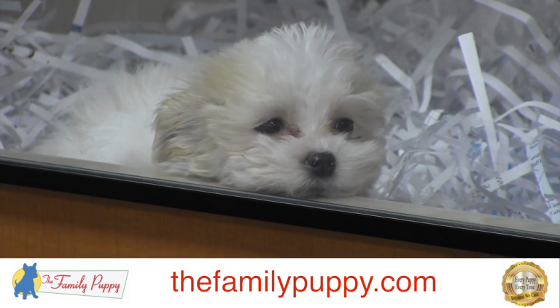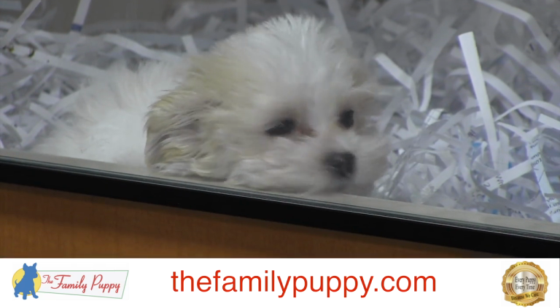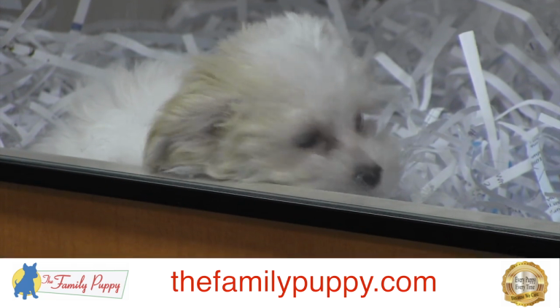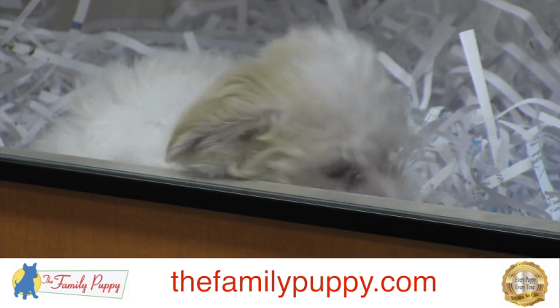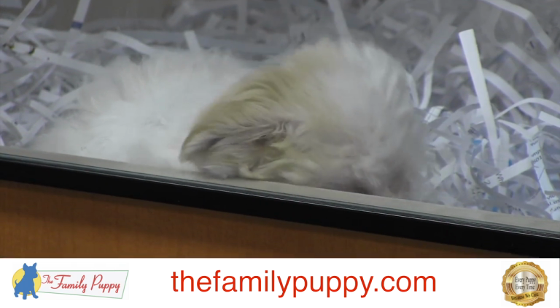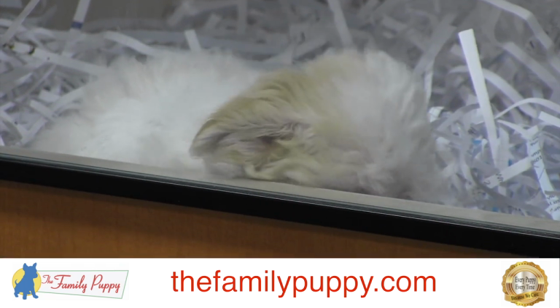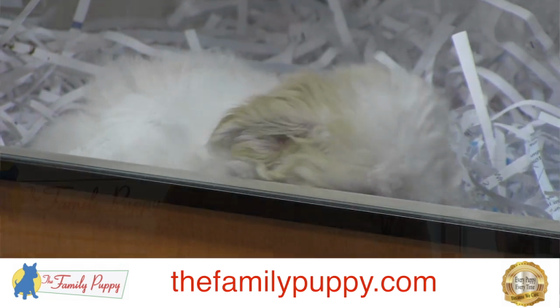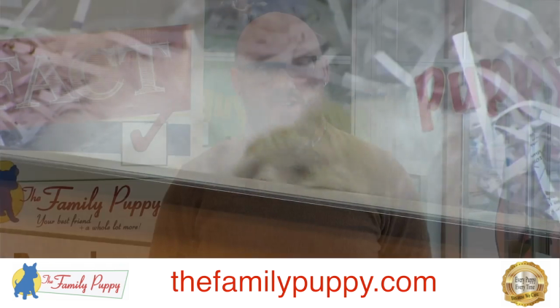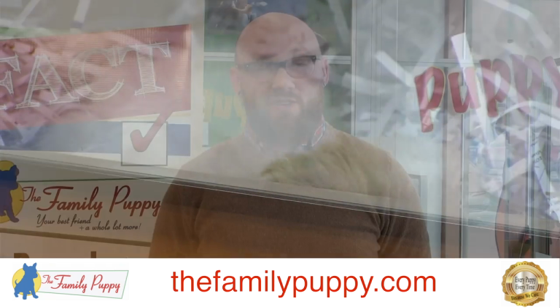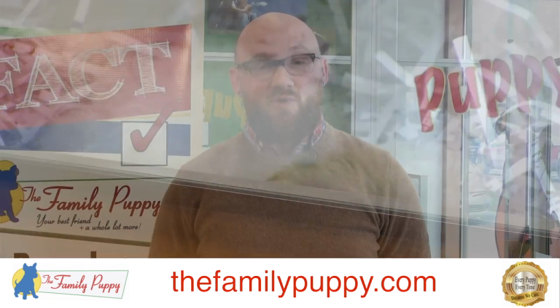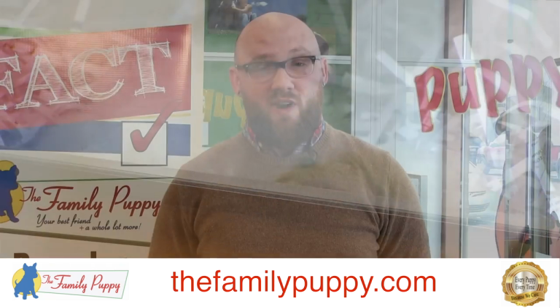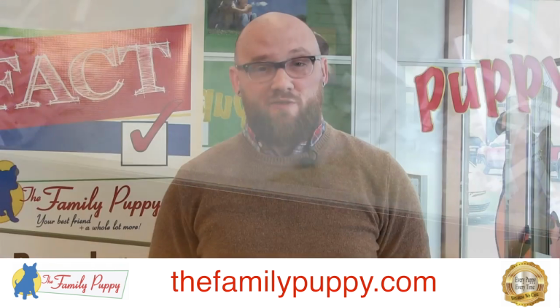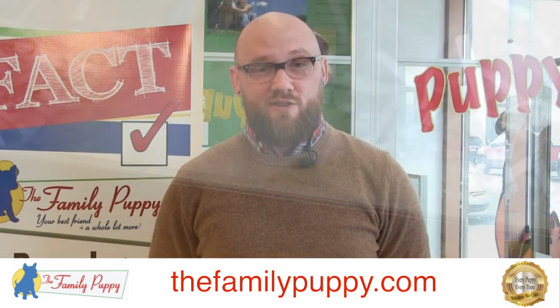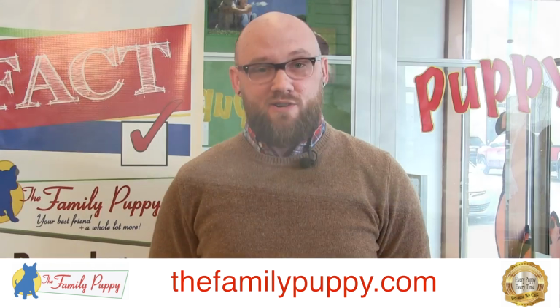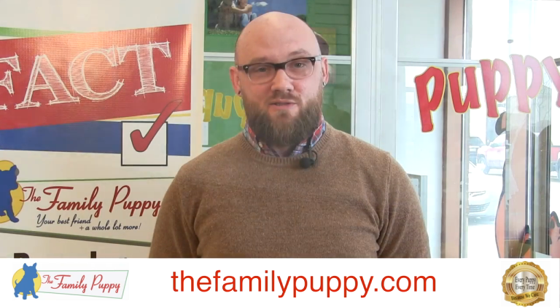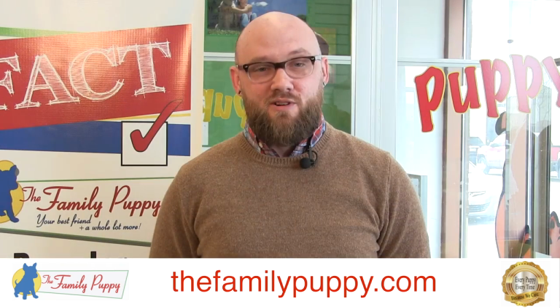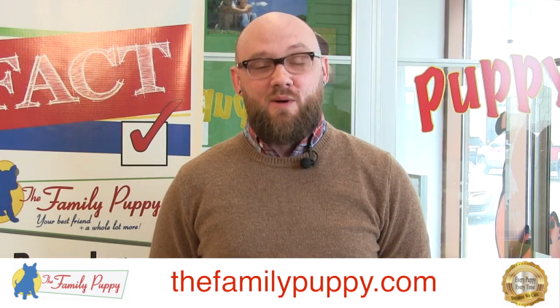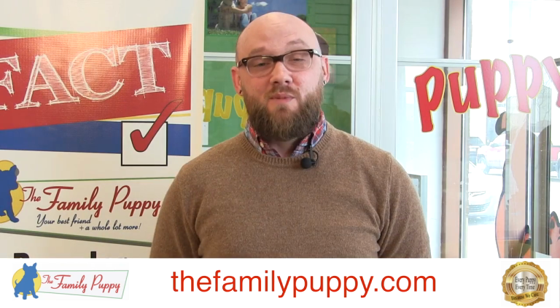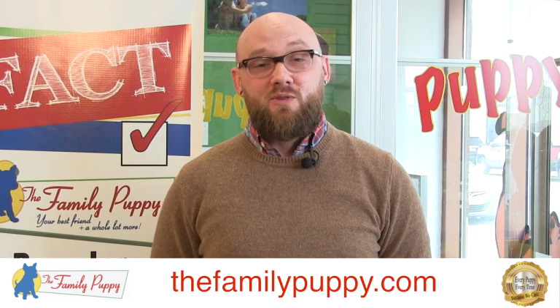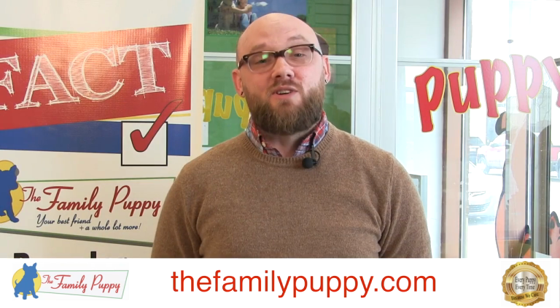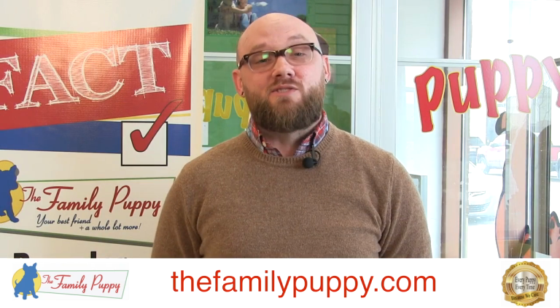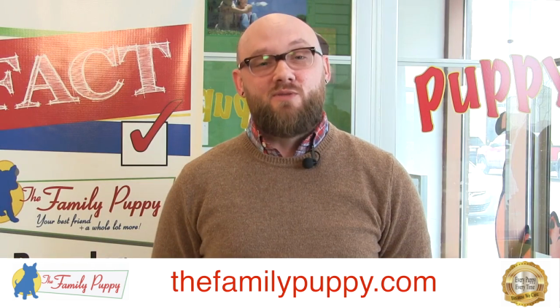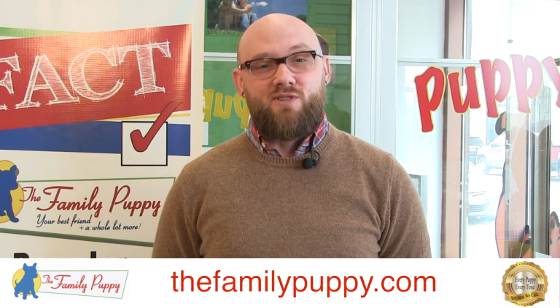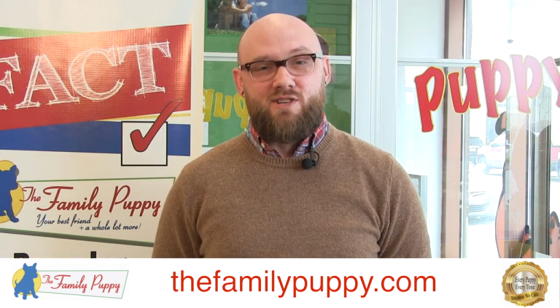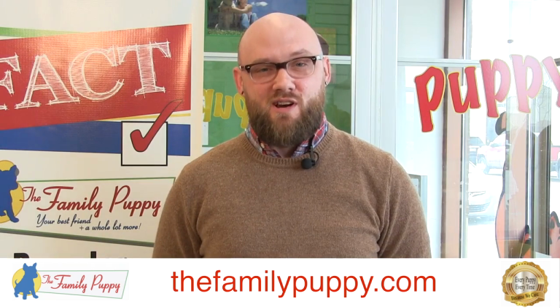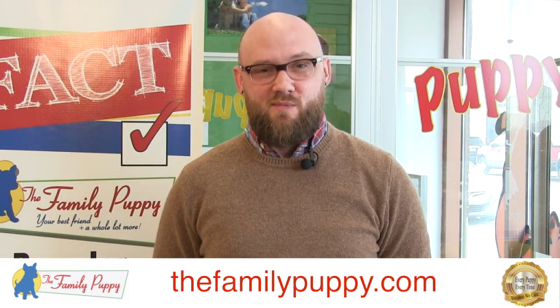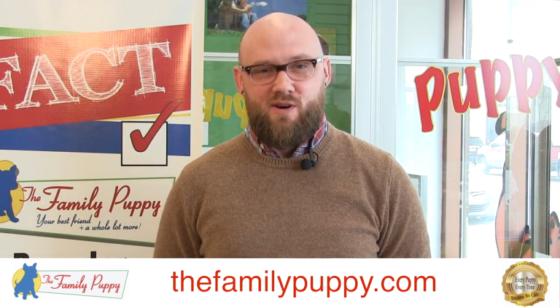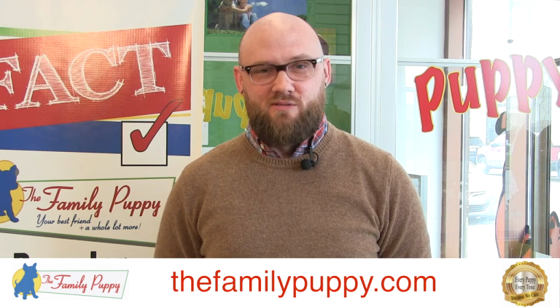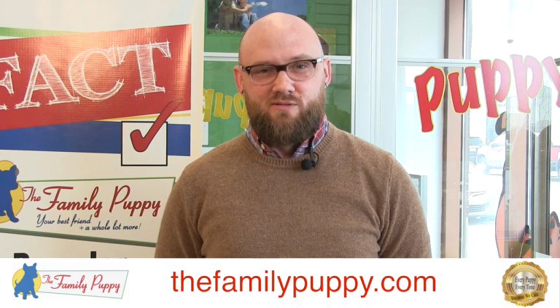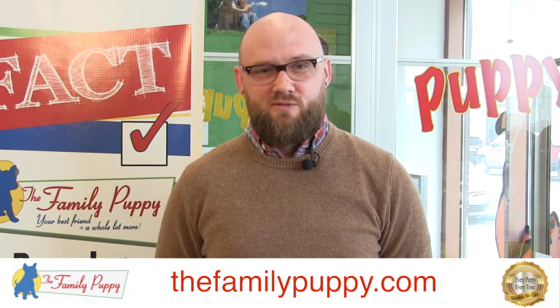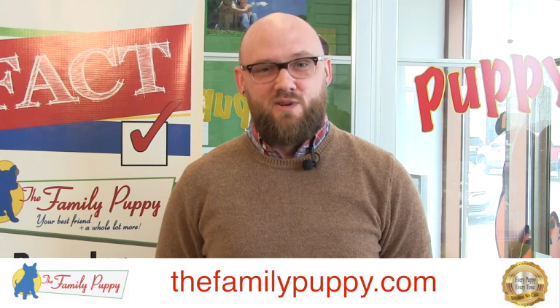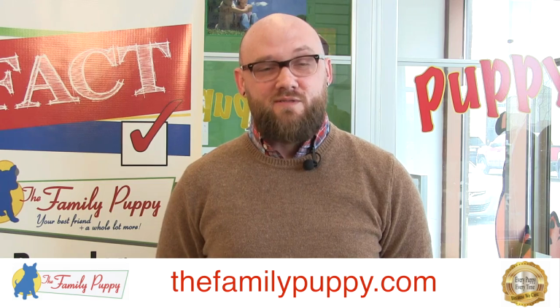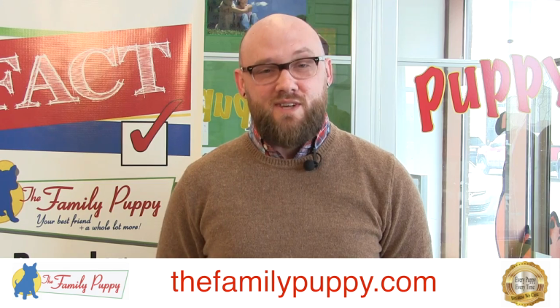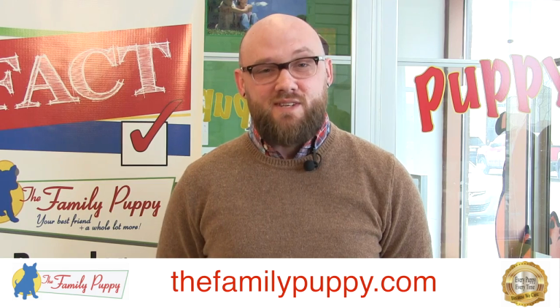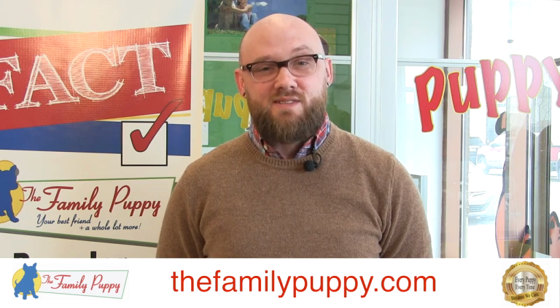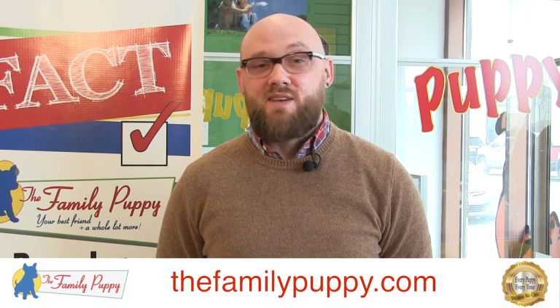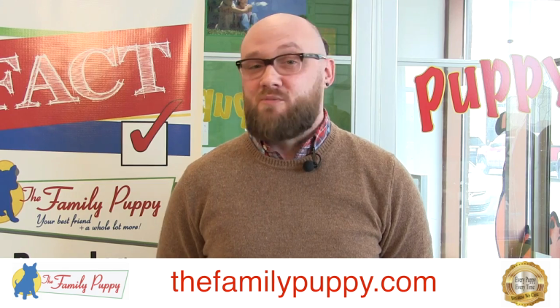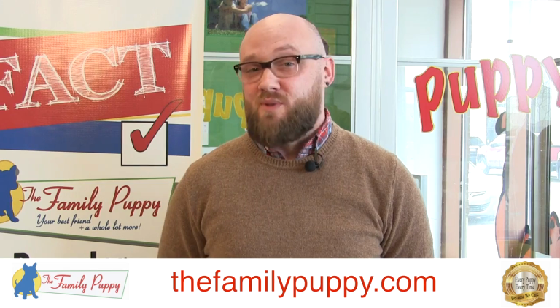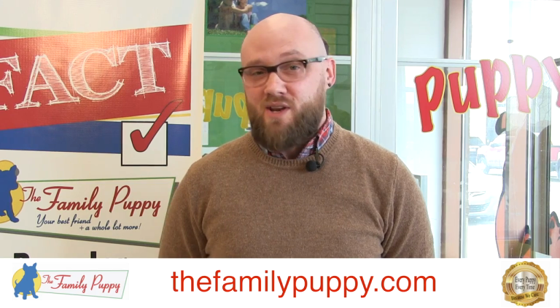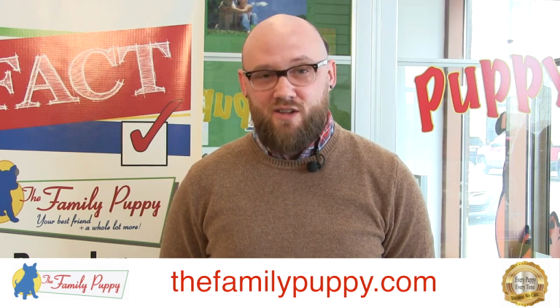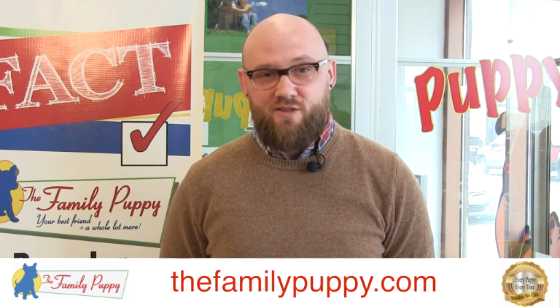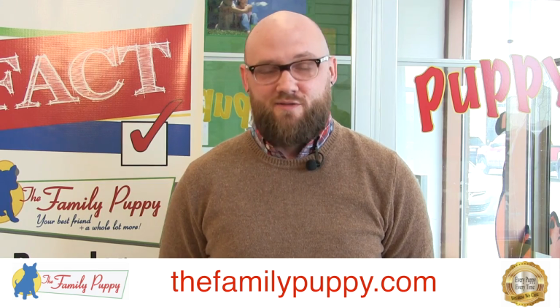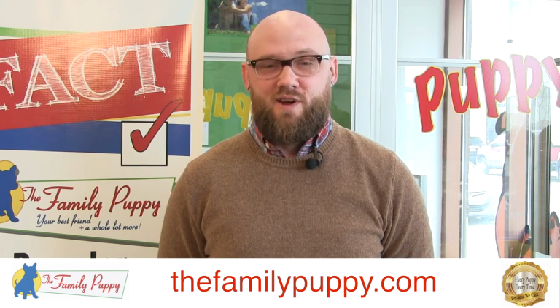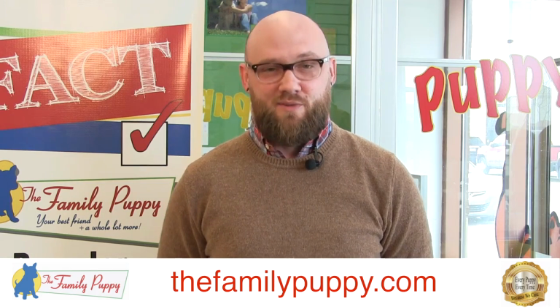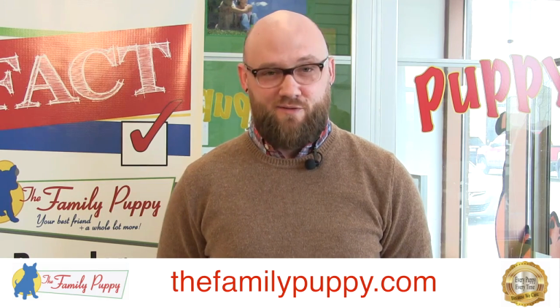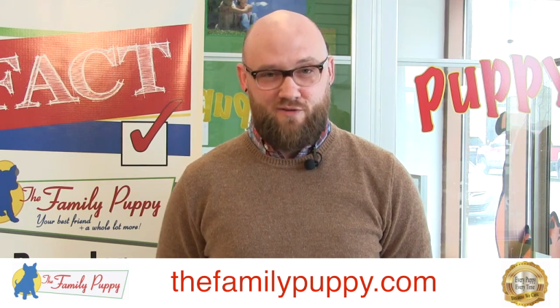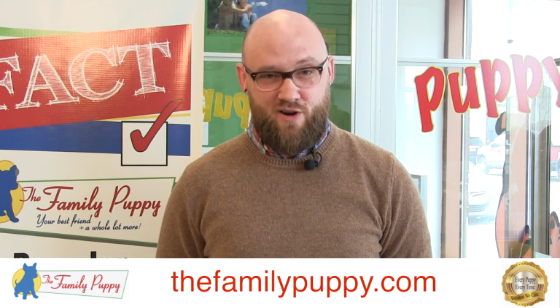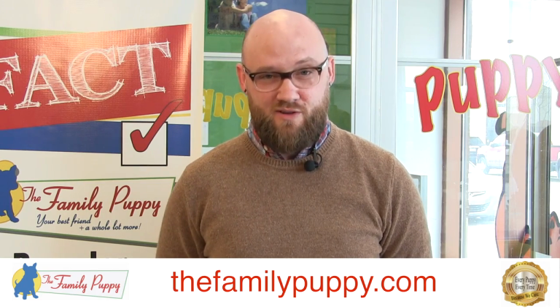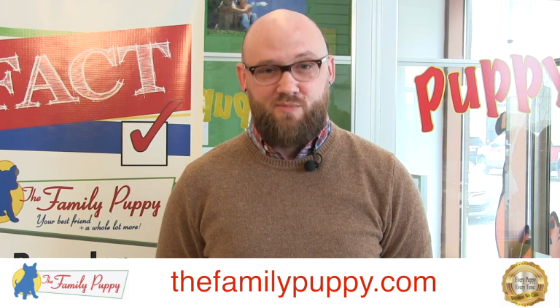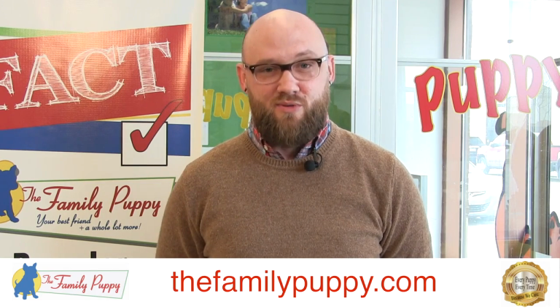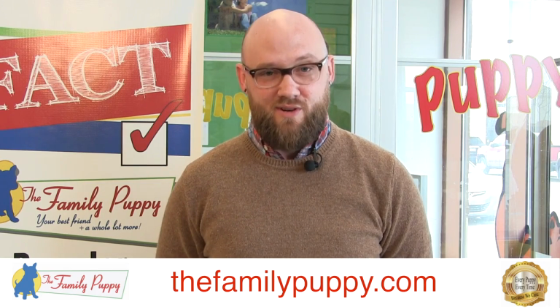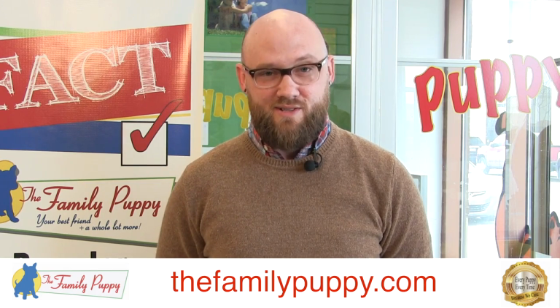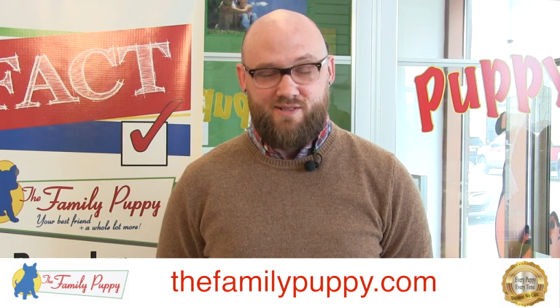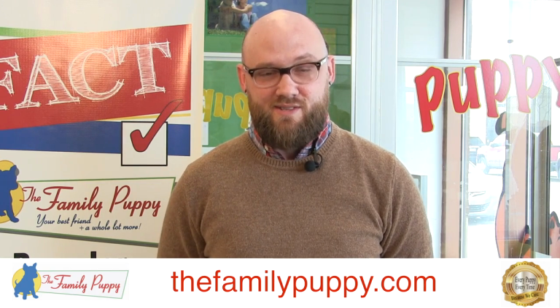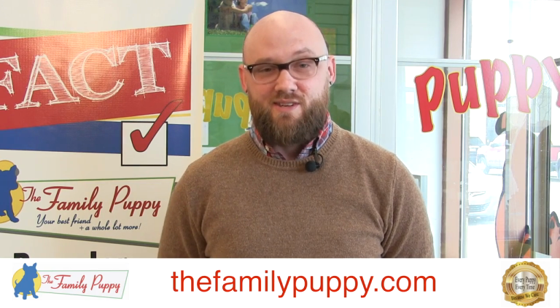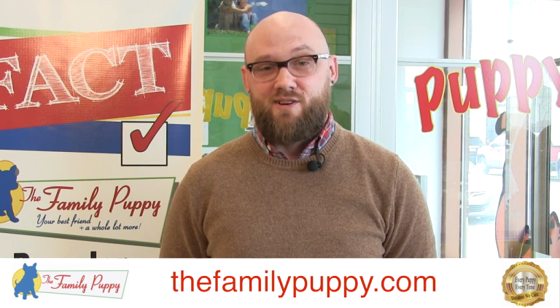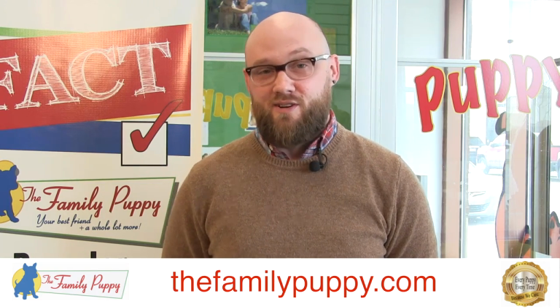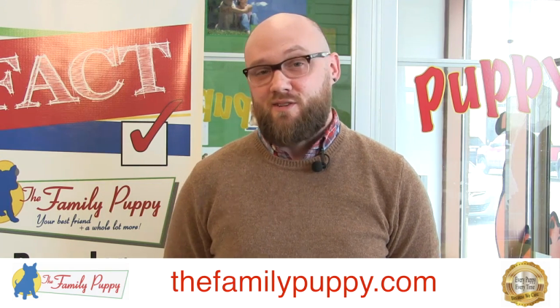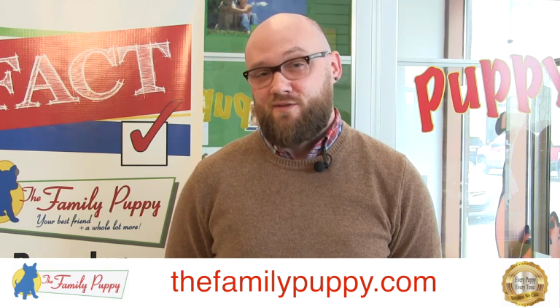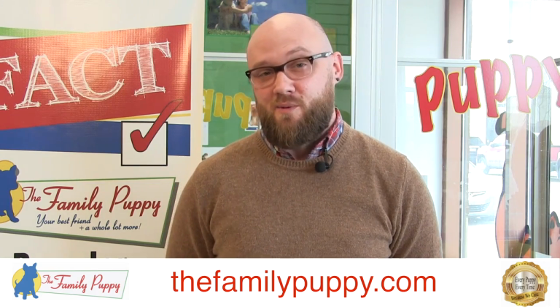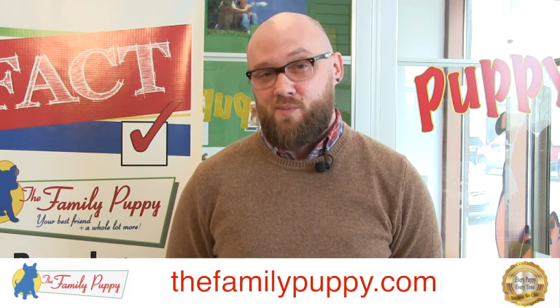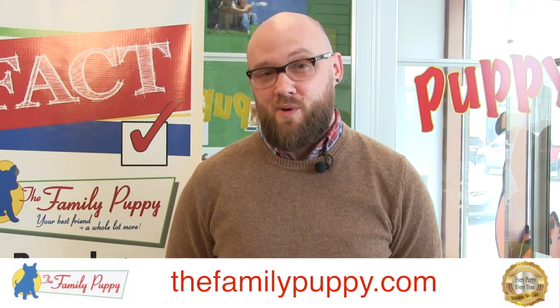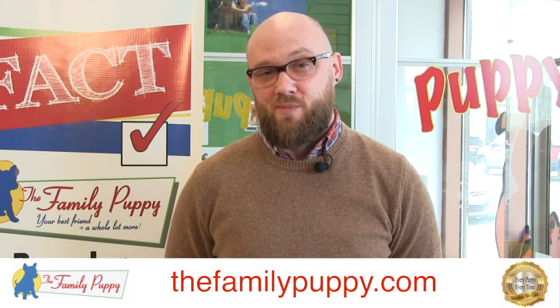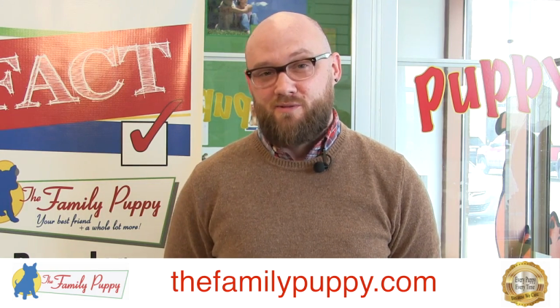If this breed sounds right for you, come into our store and check them out. We have this and many other family-friendly breeds here at The Family Puppy.